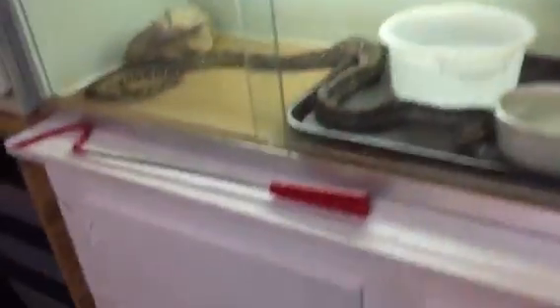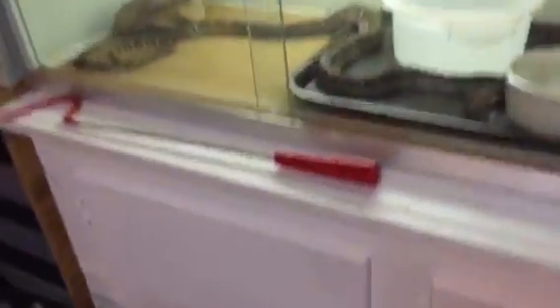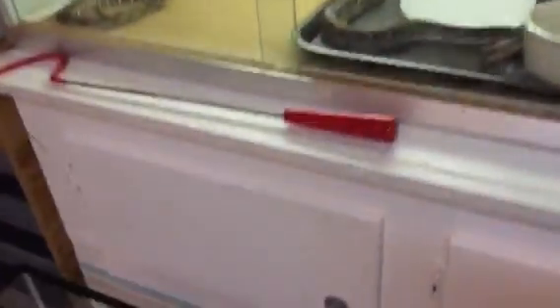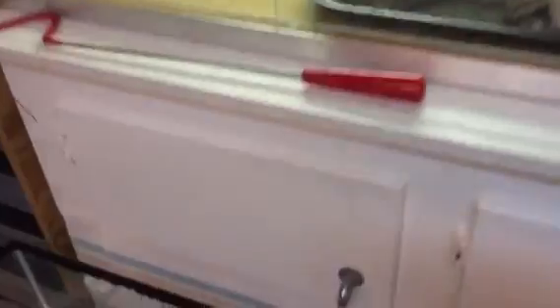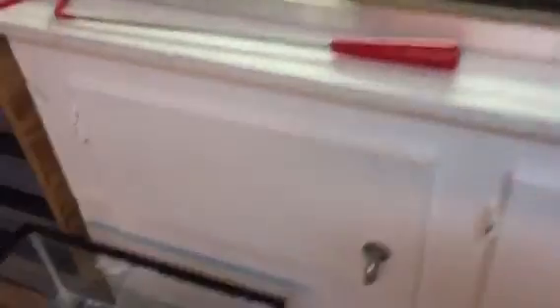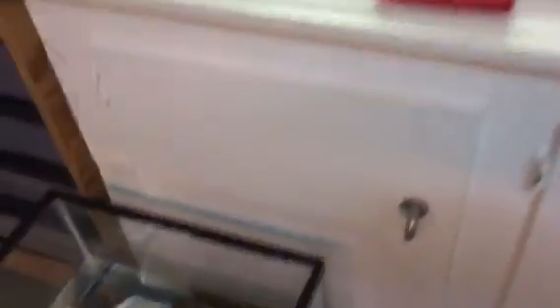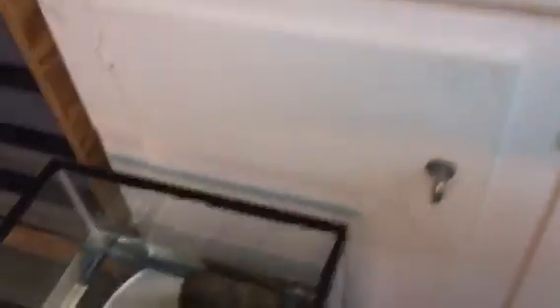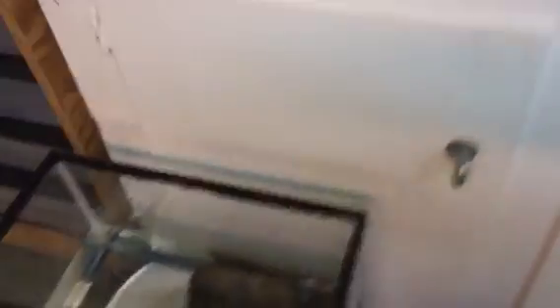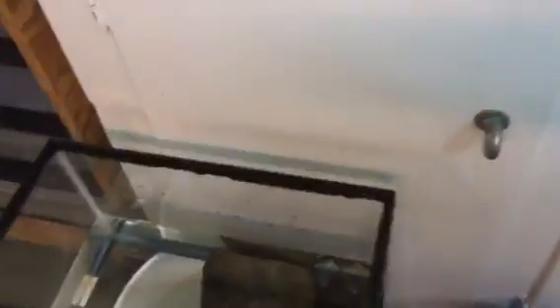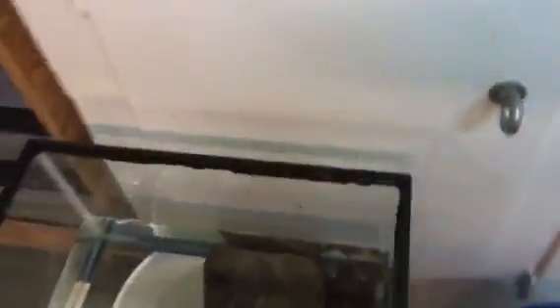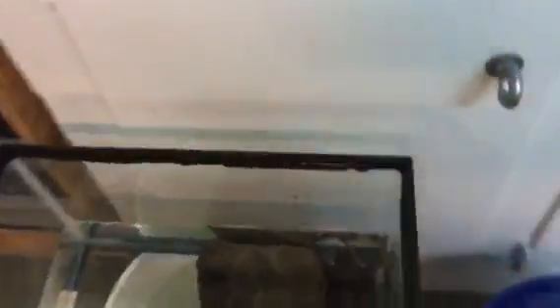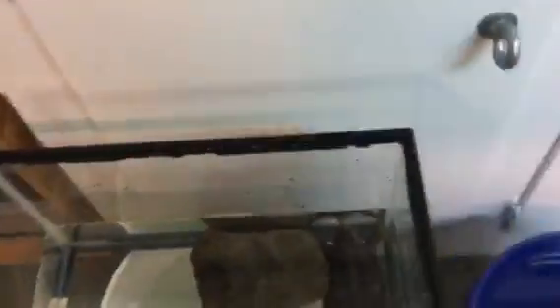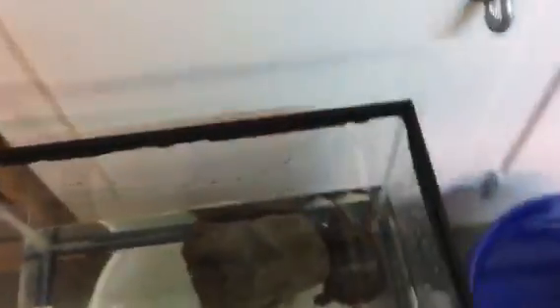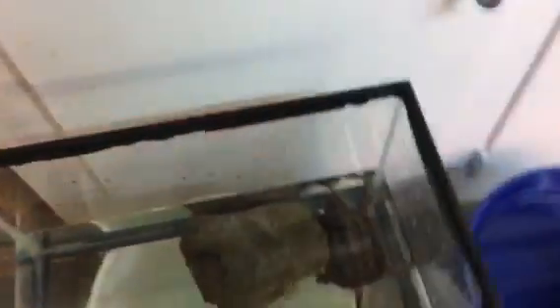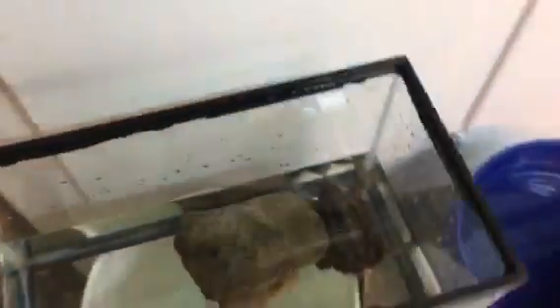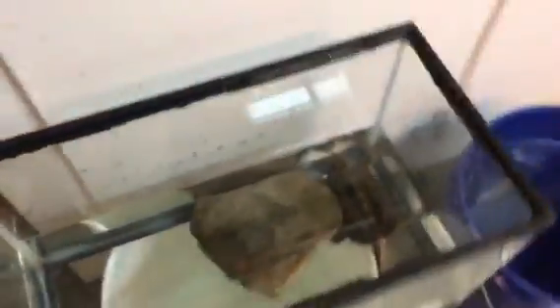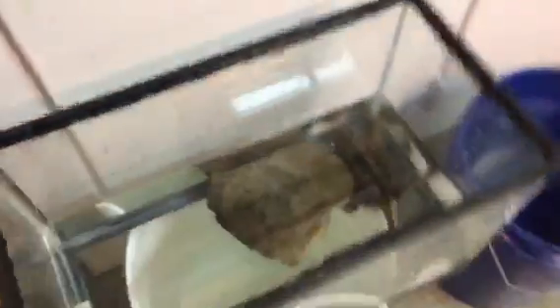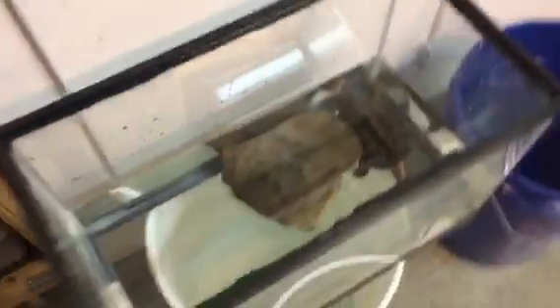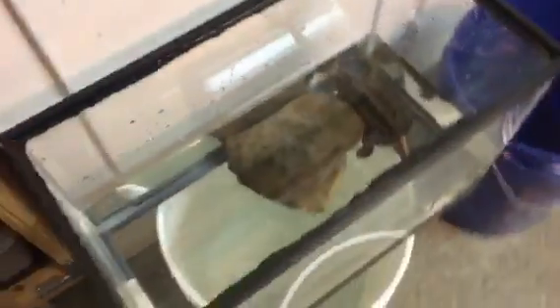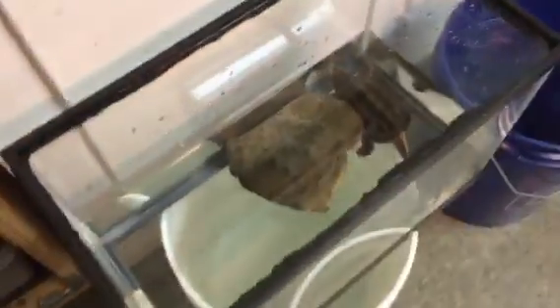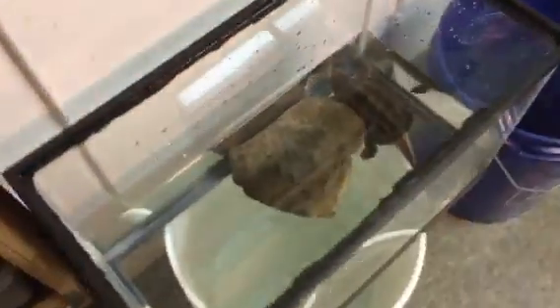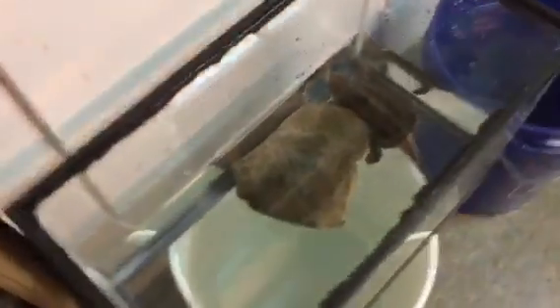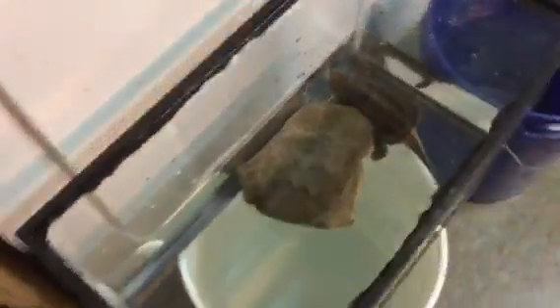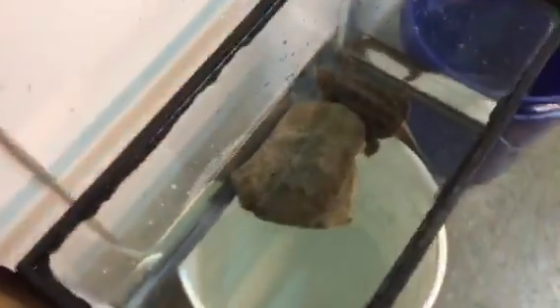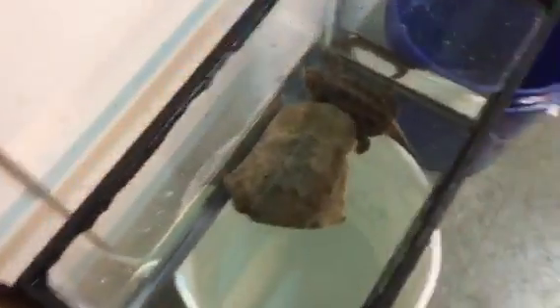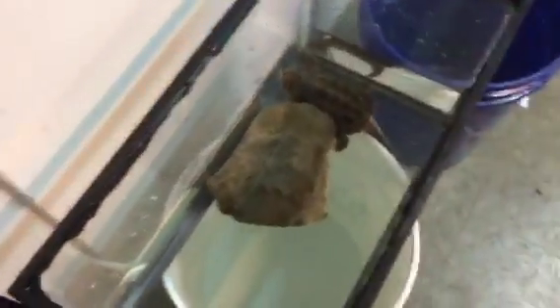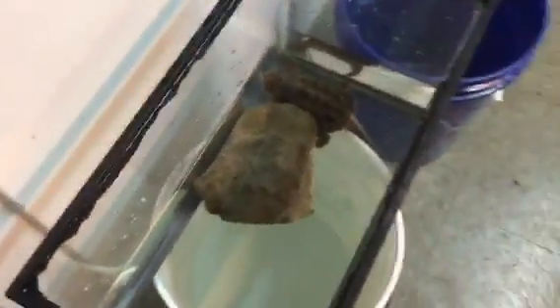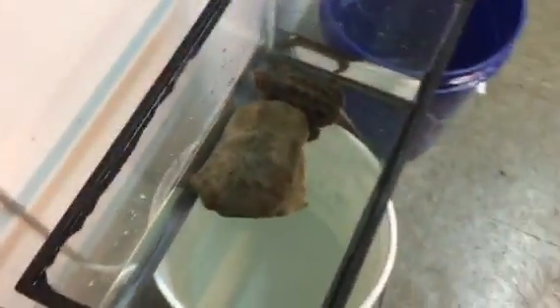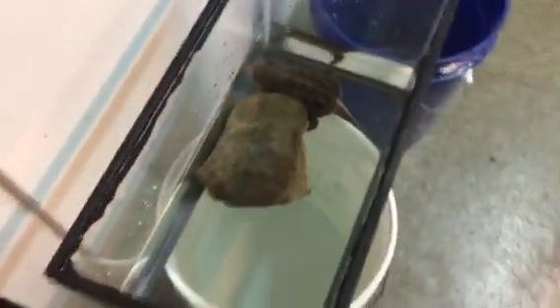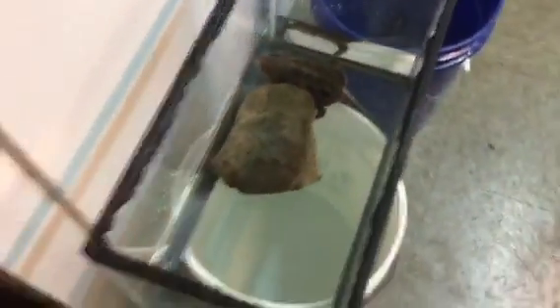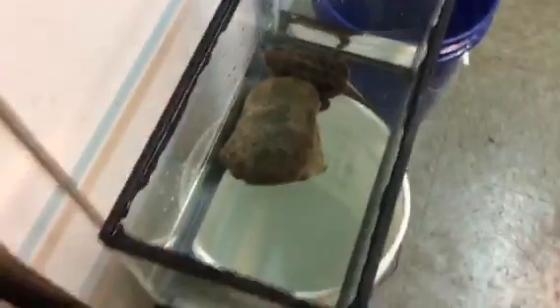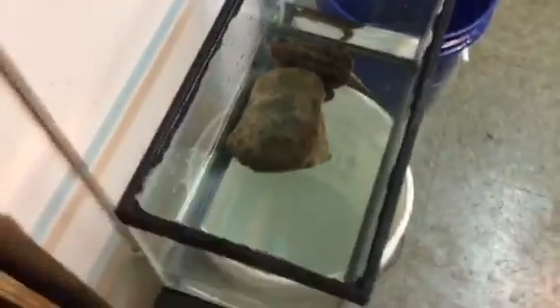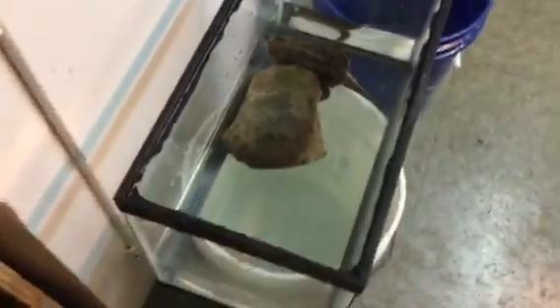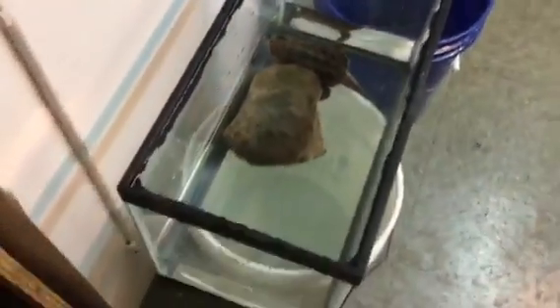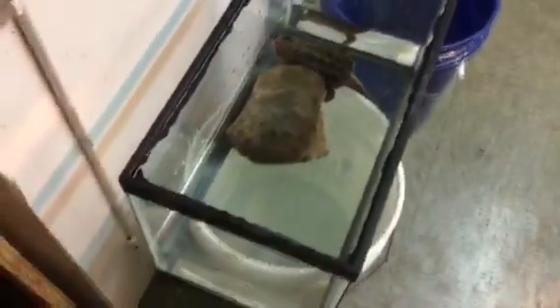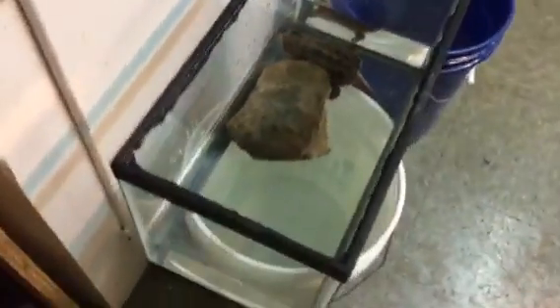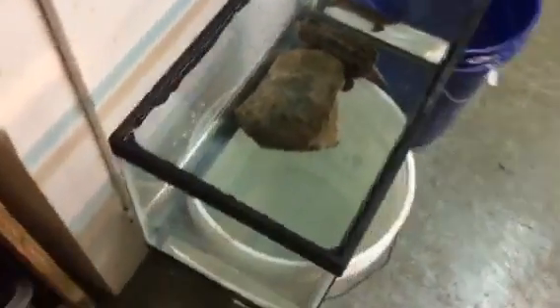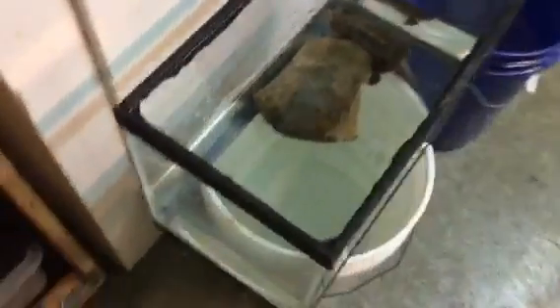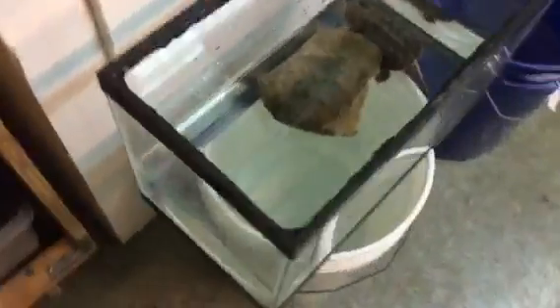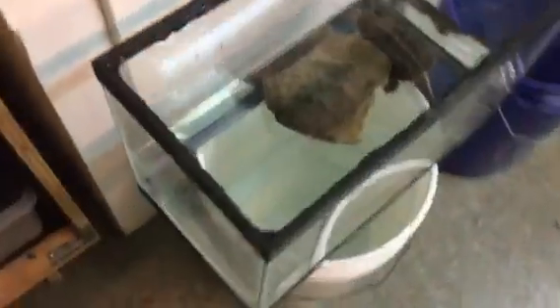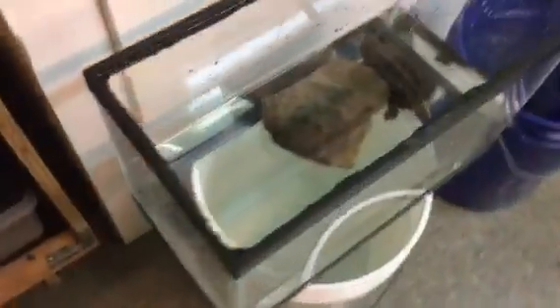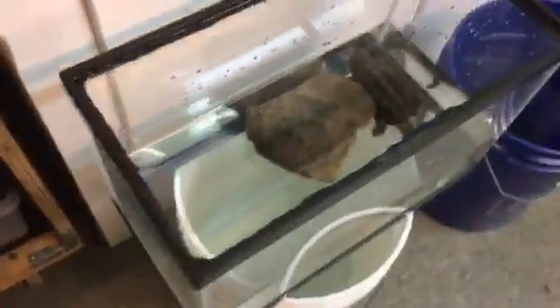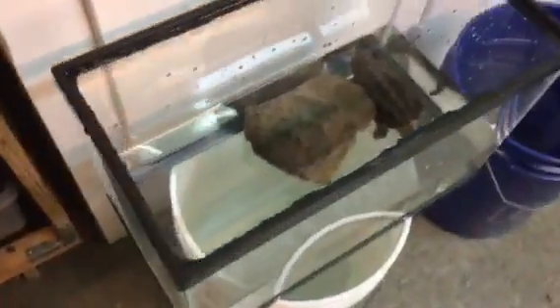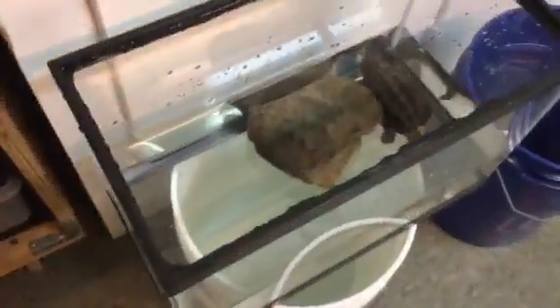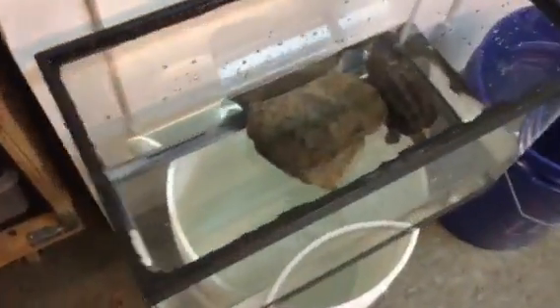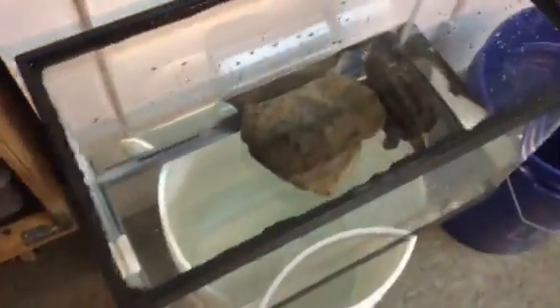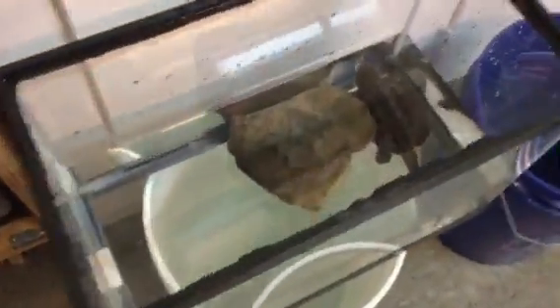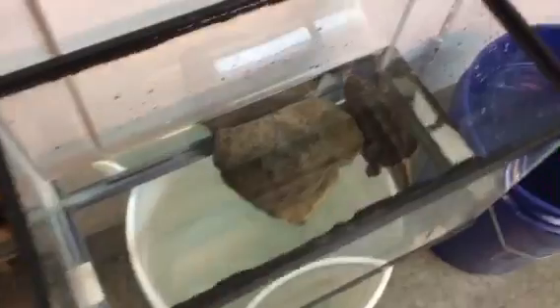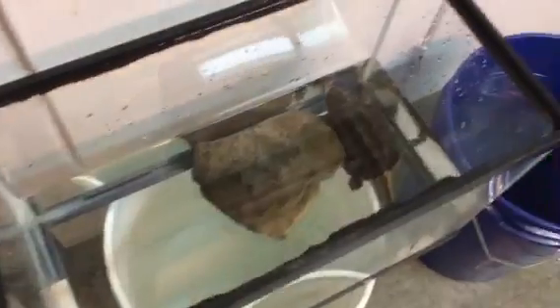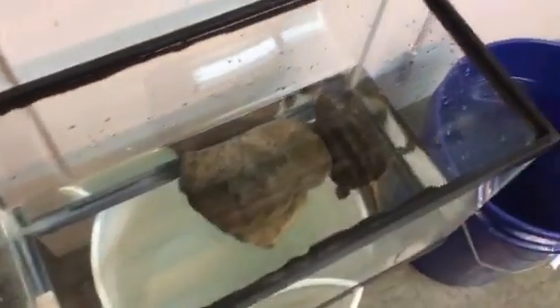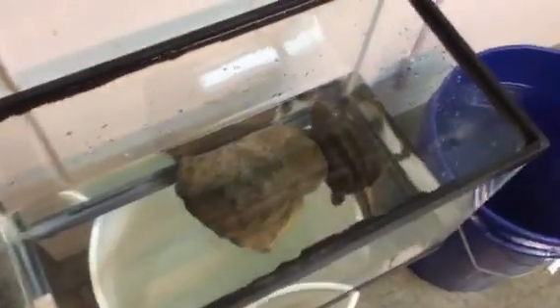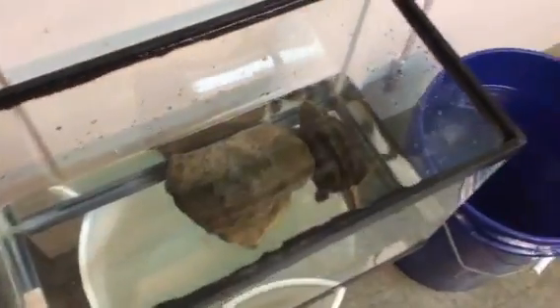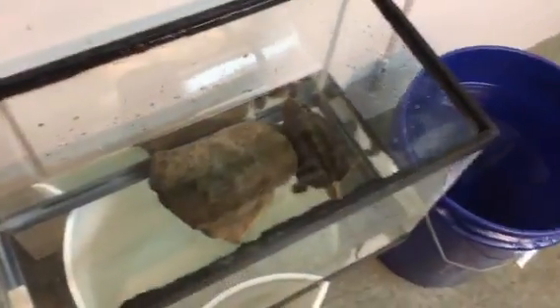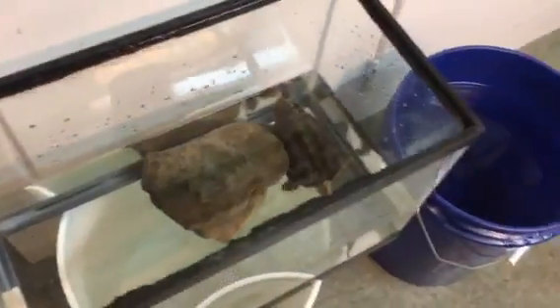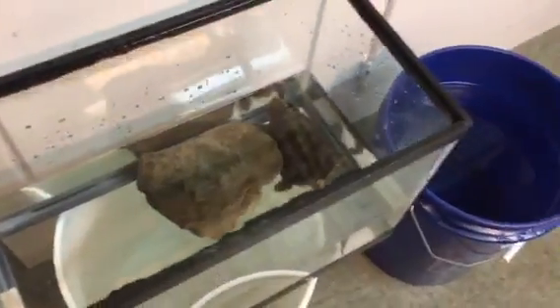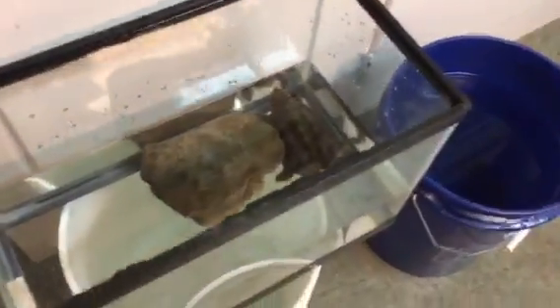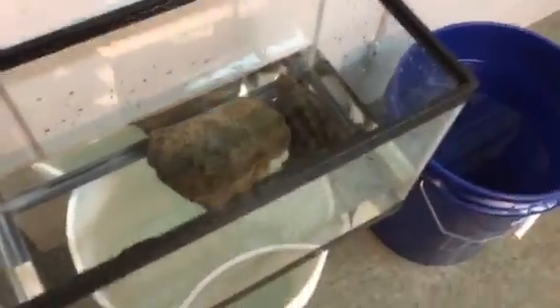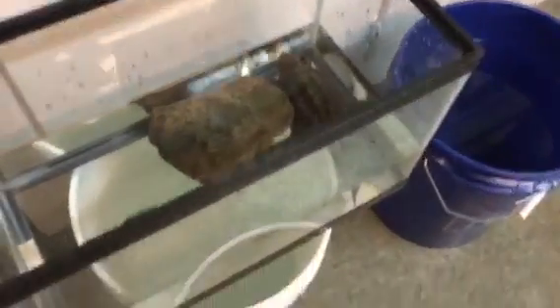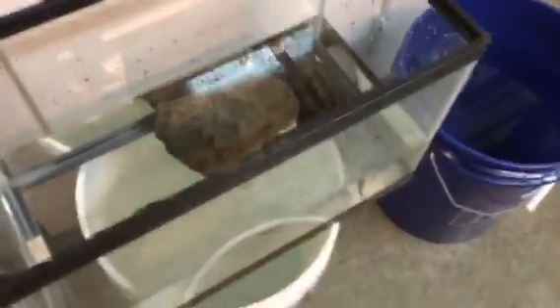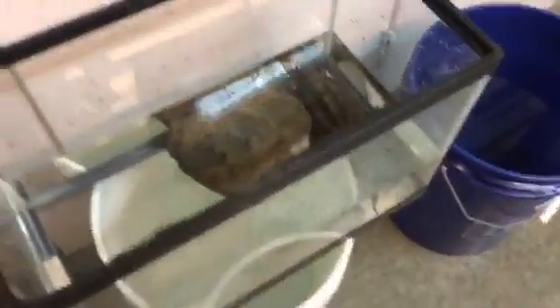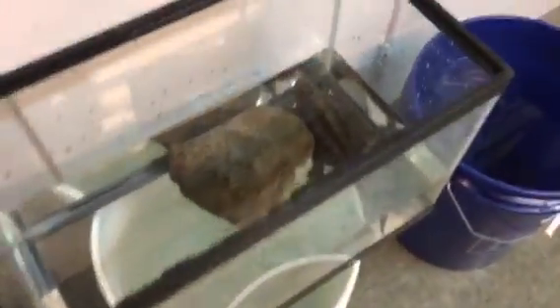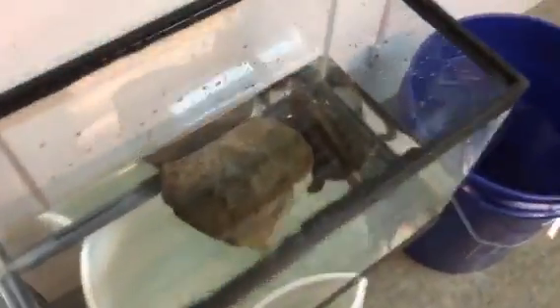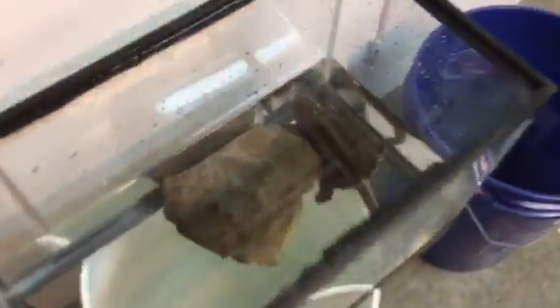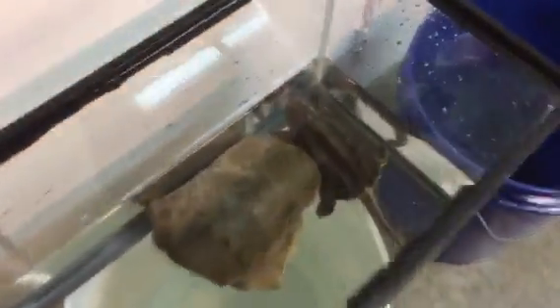Got this rescue common snapping turtle here. He's all set for the week. He's so fat he could use a week off not eating.